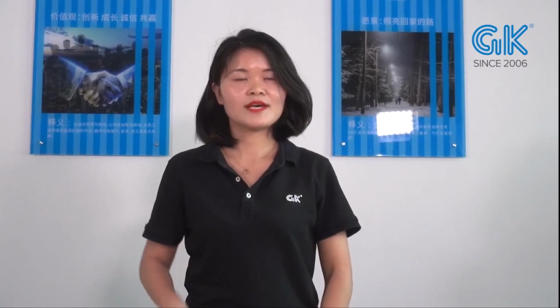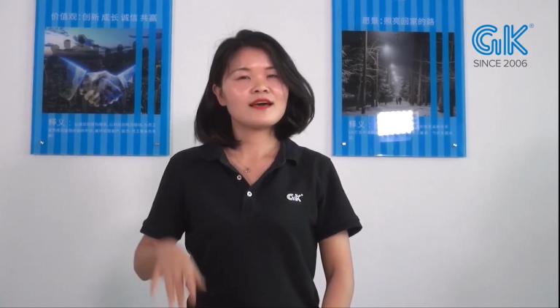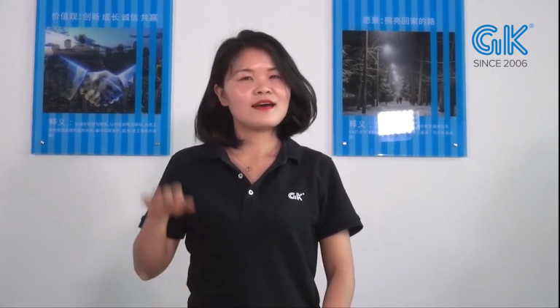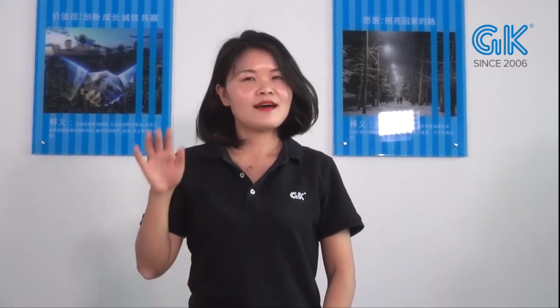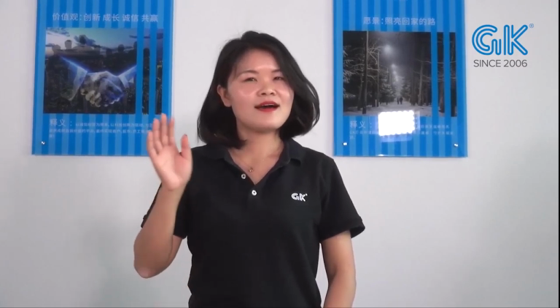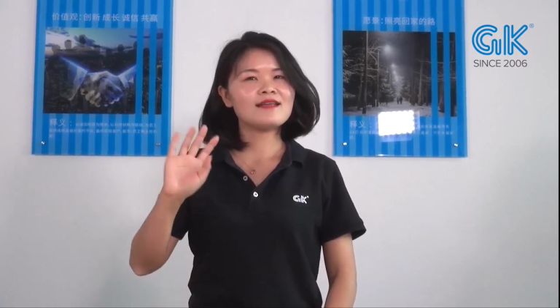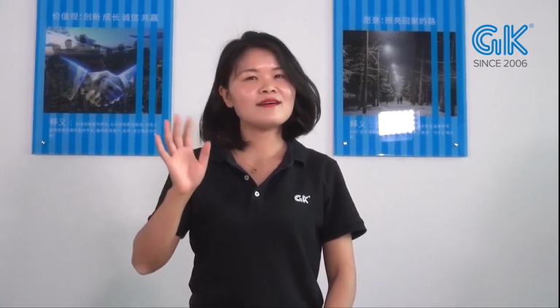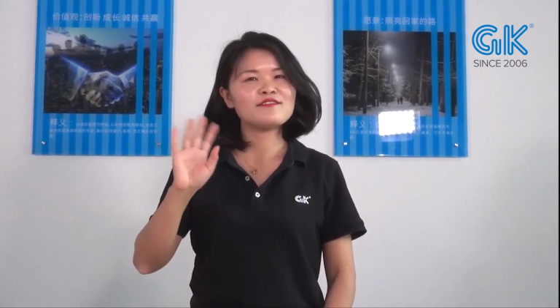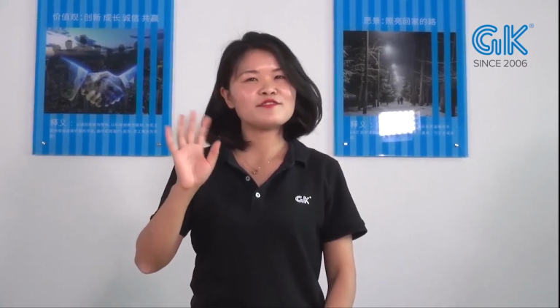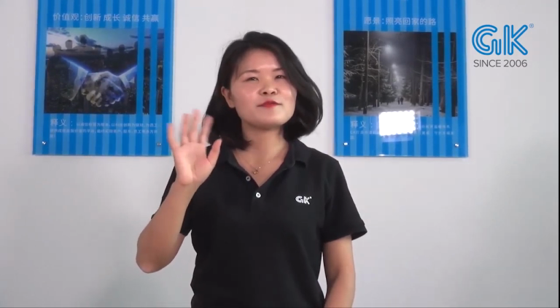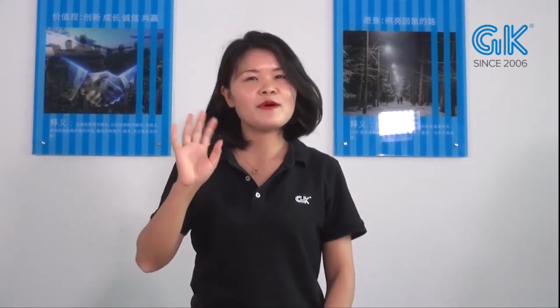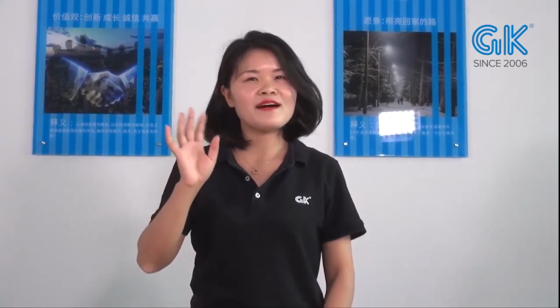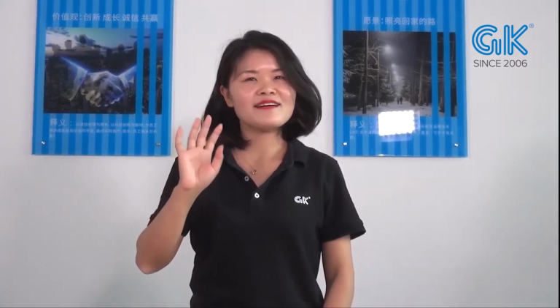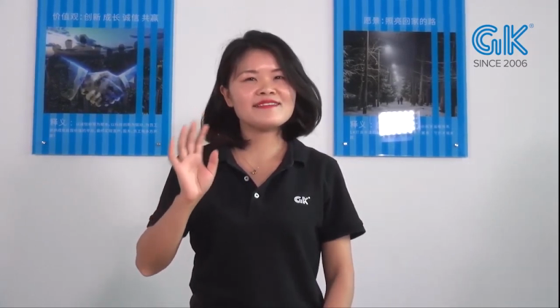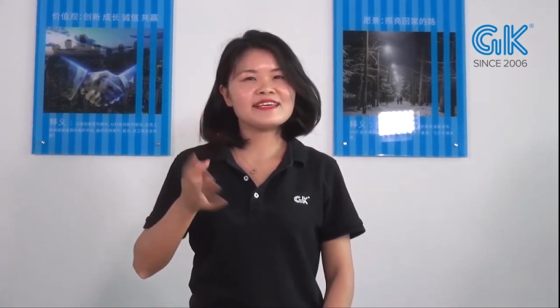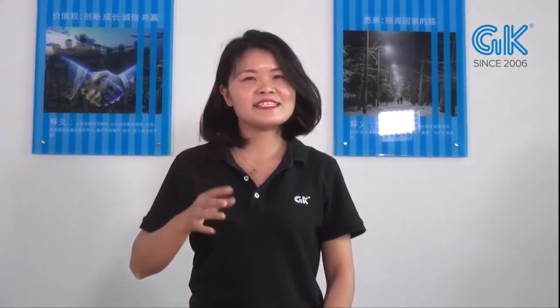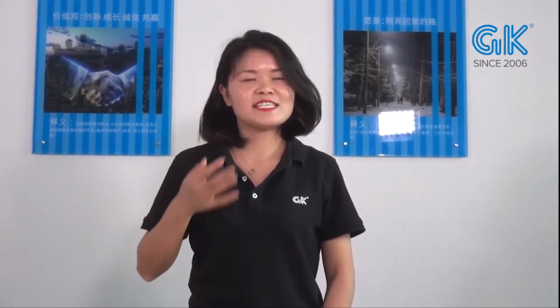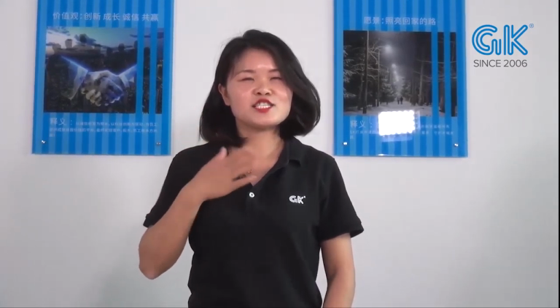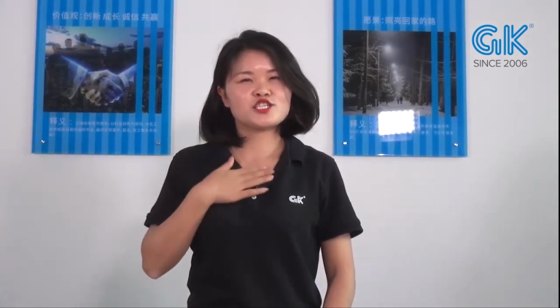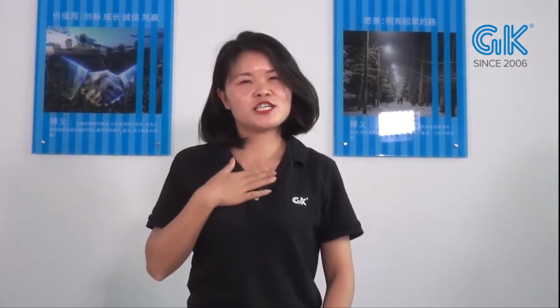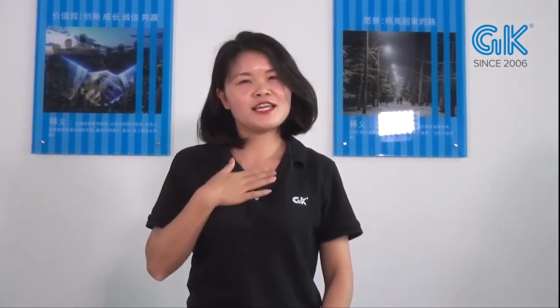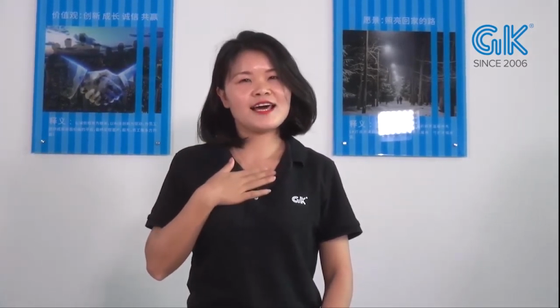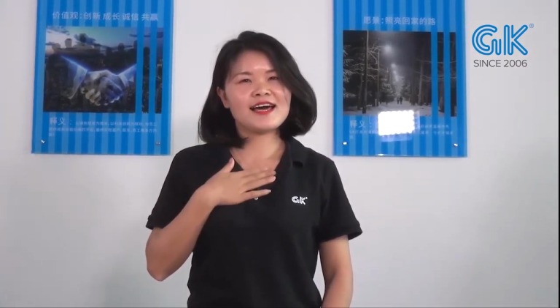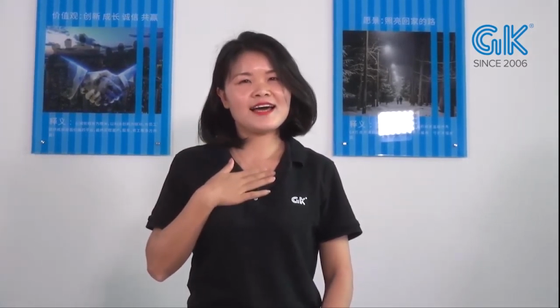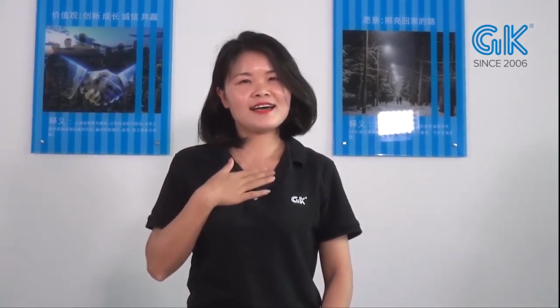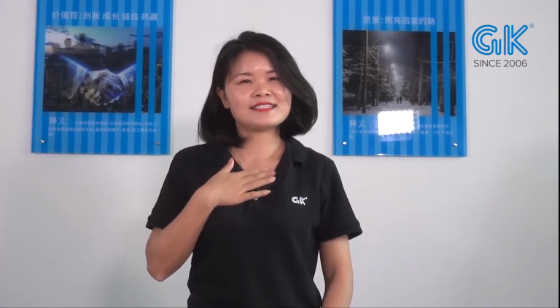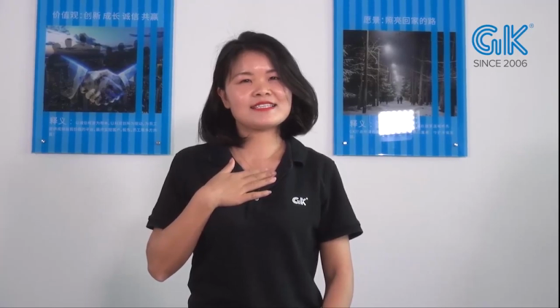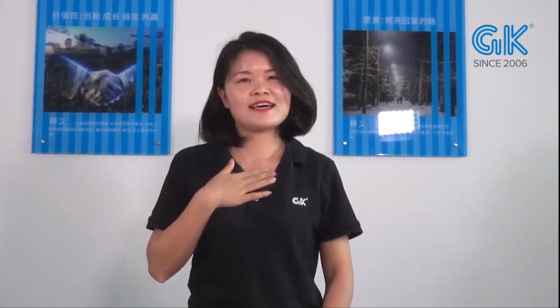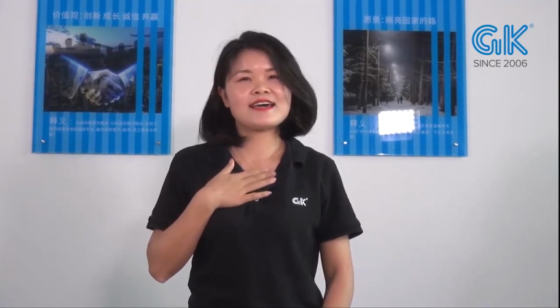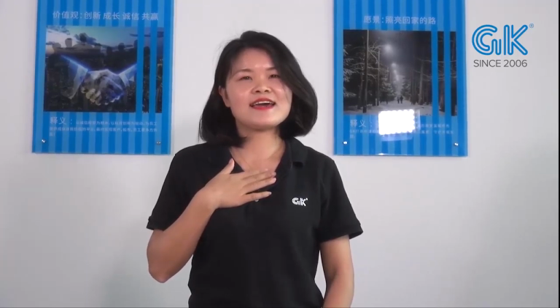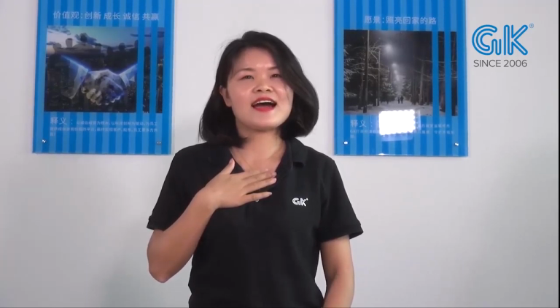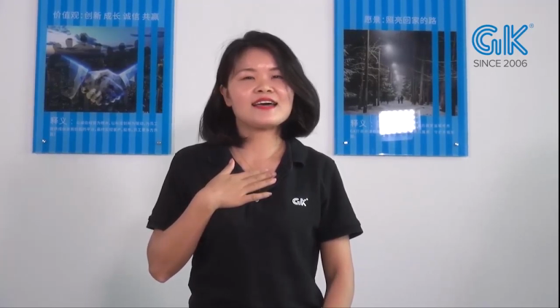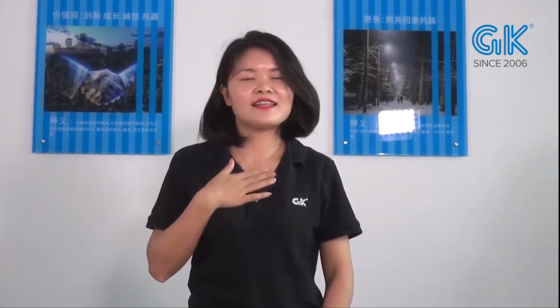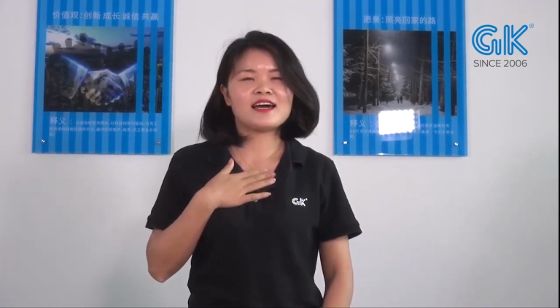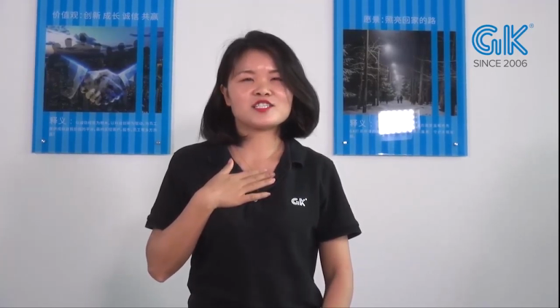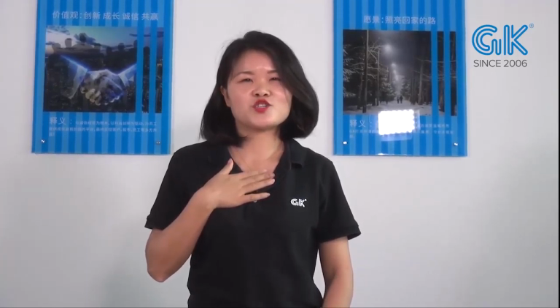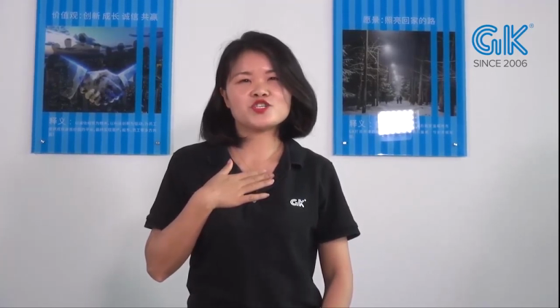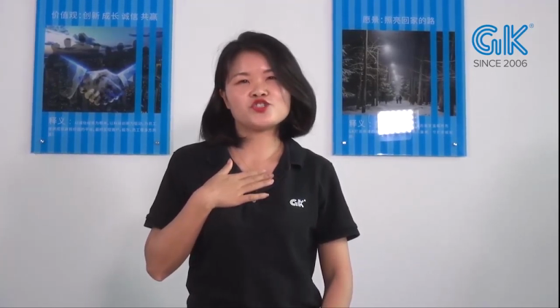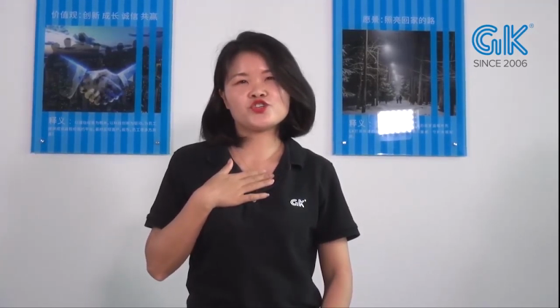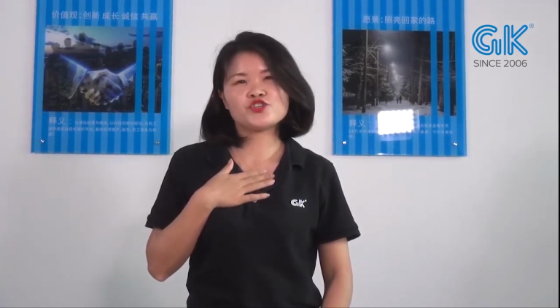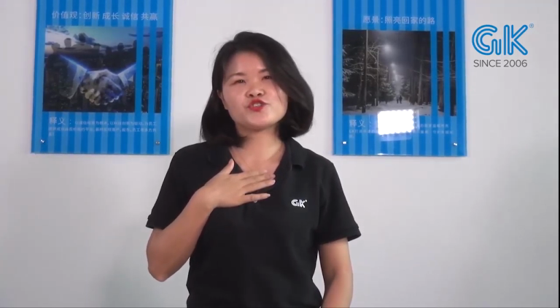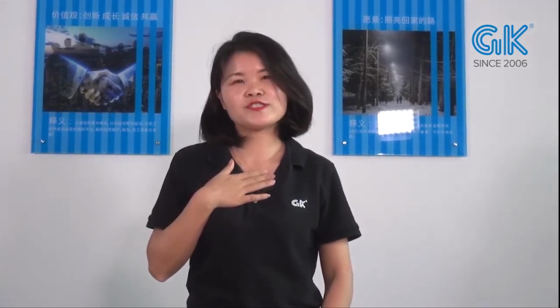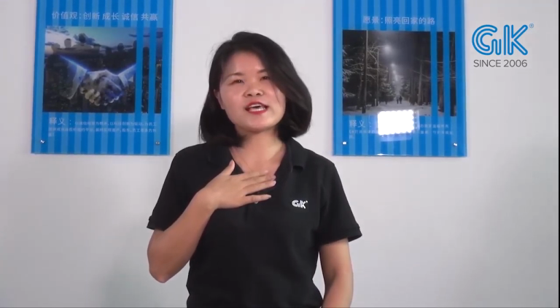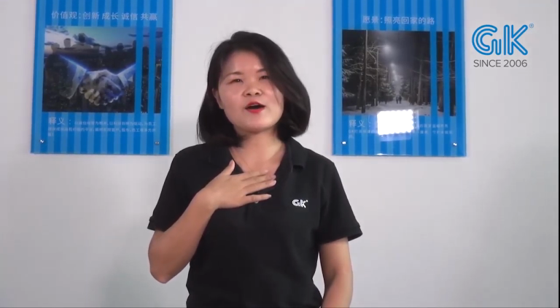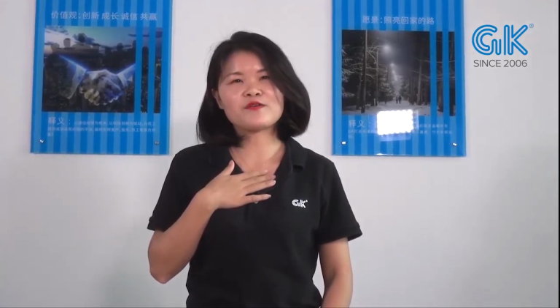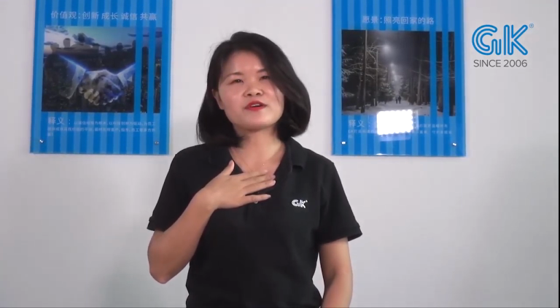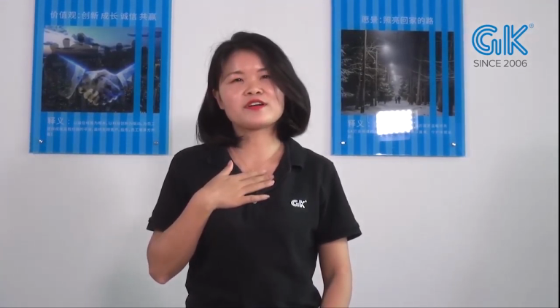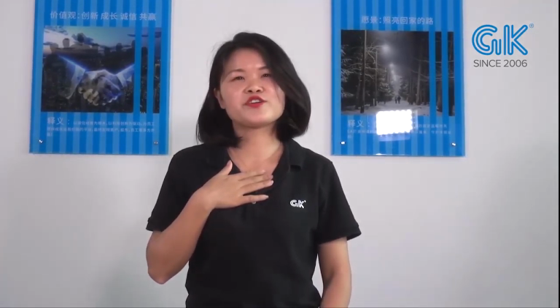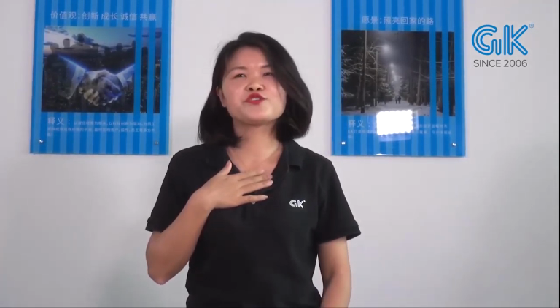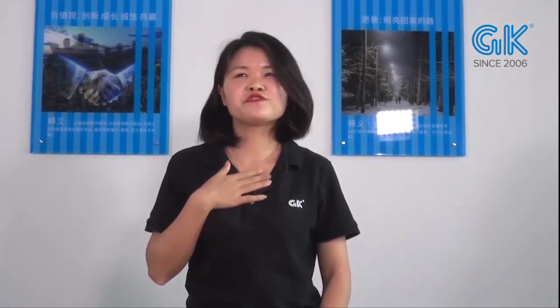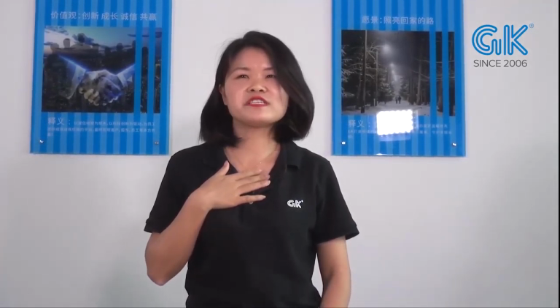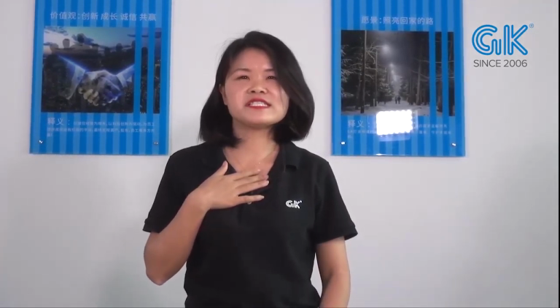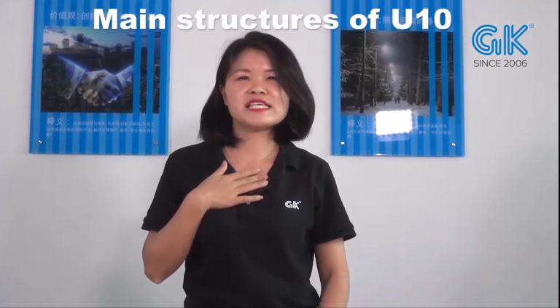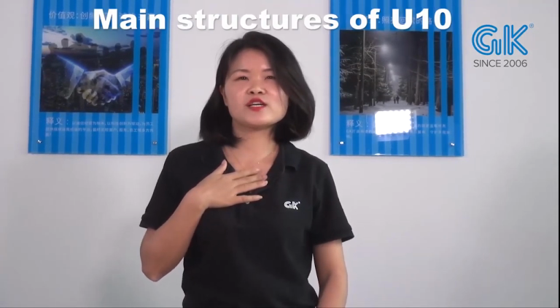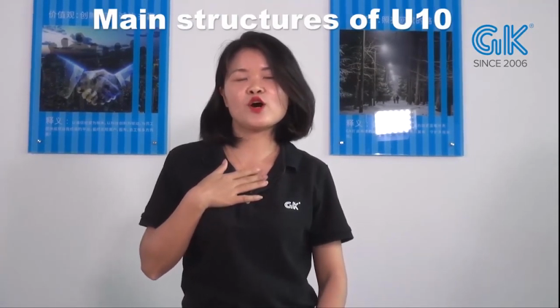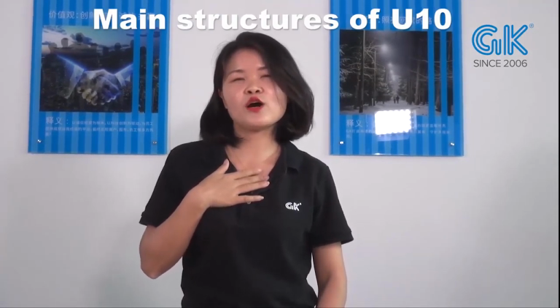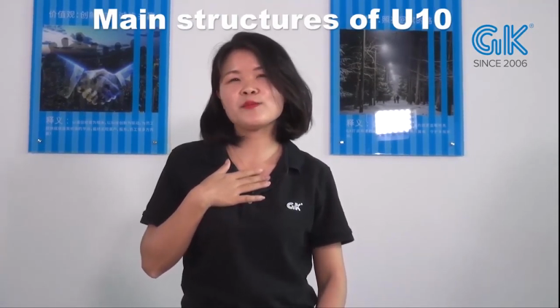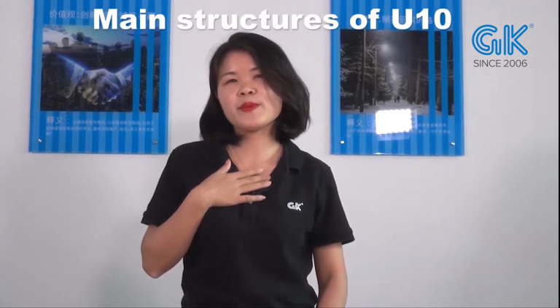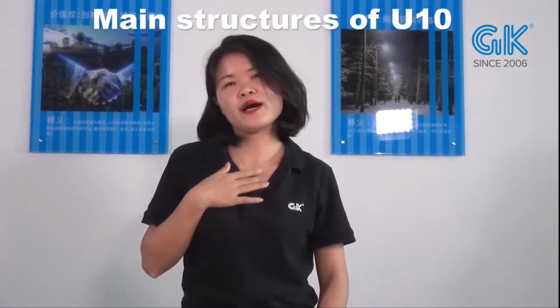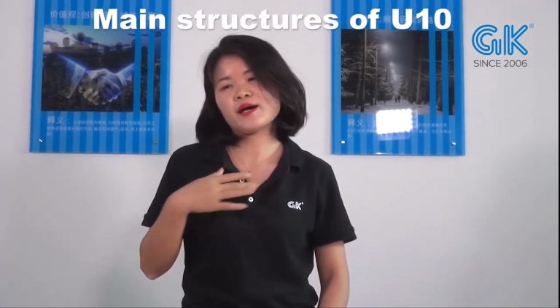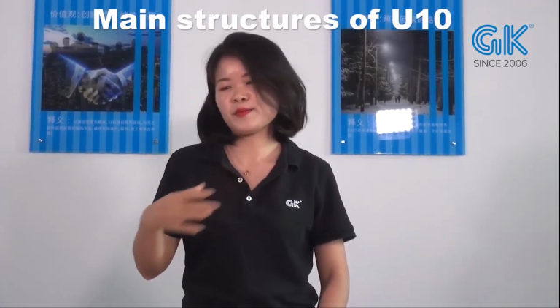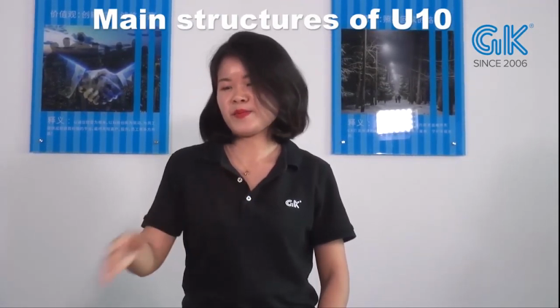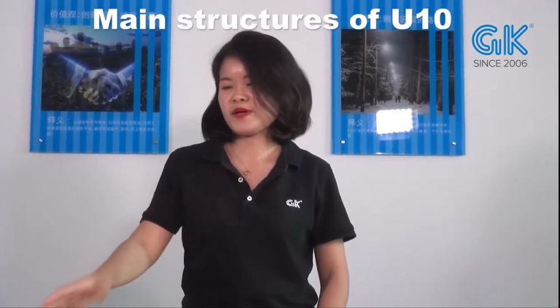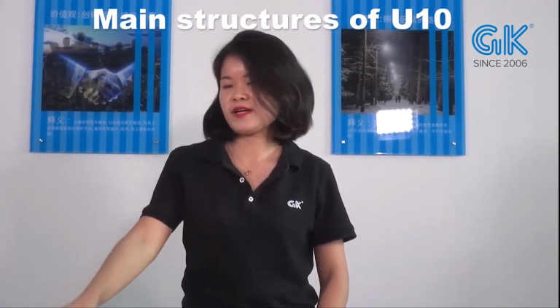Hello everyone, this is Sheila. Today I'd like to introduce our UV-C corn bulb.